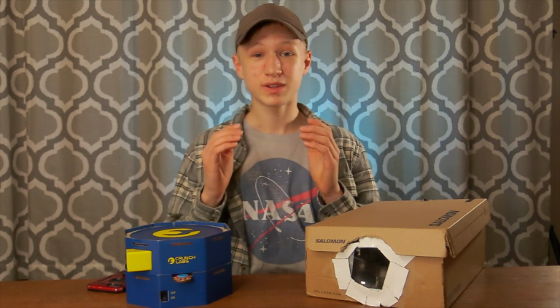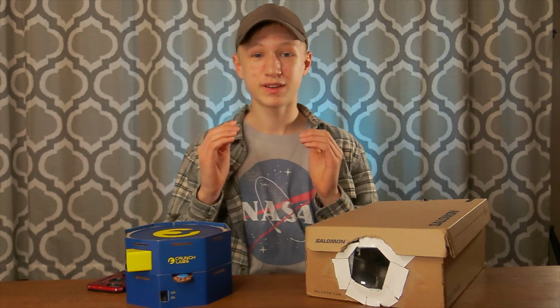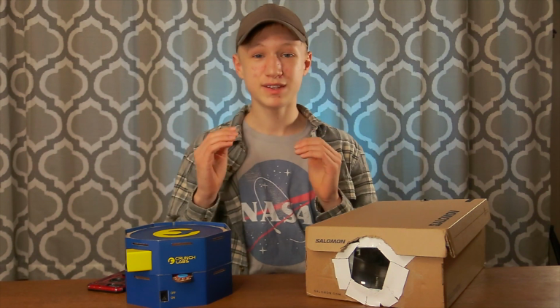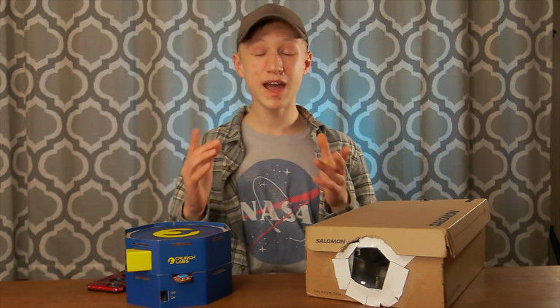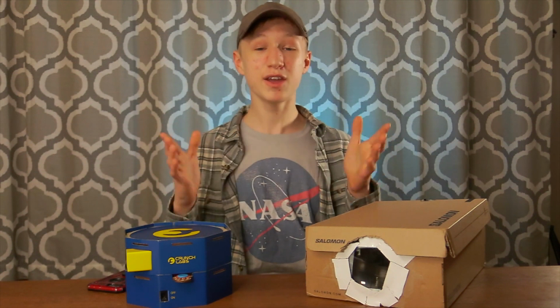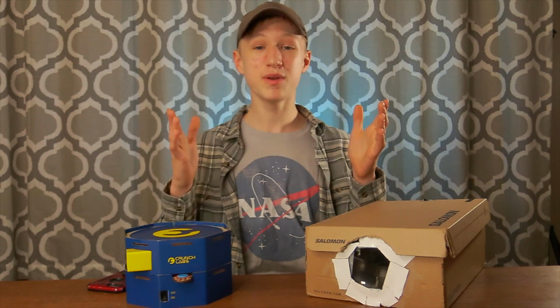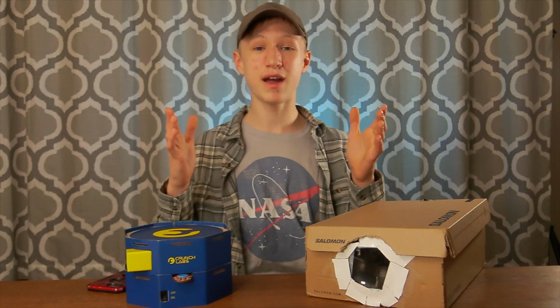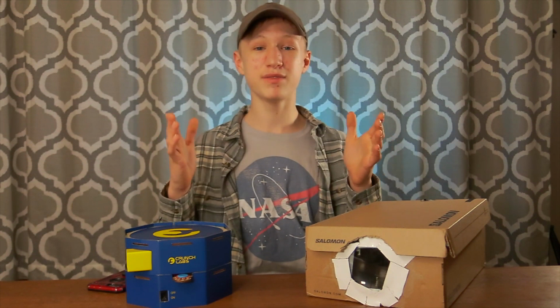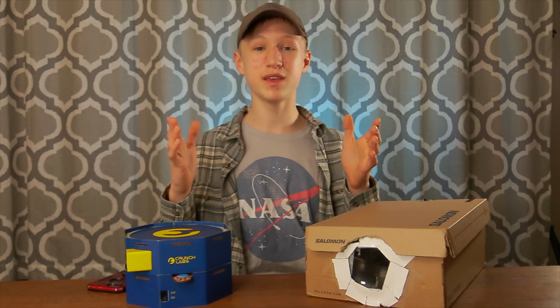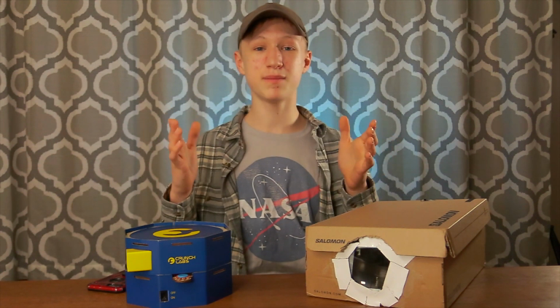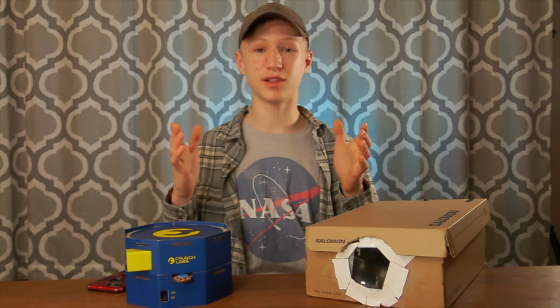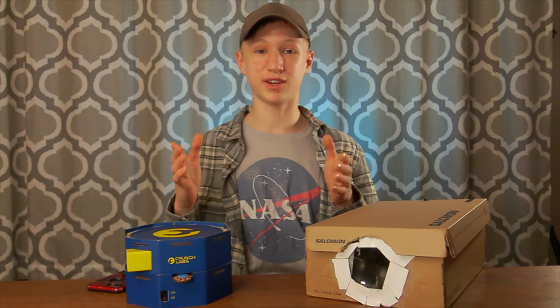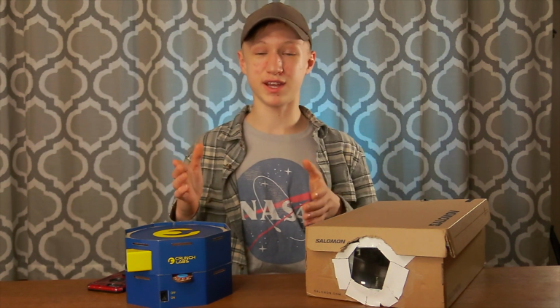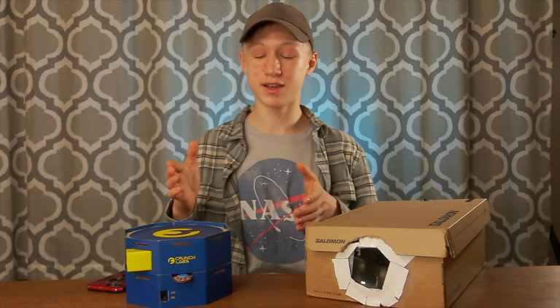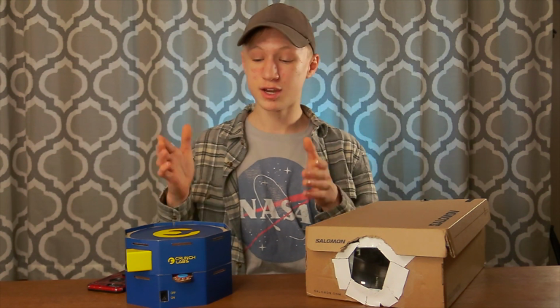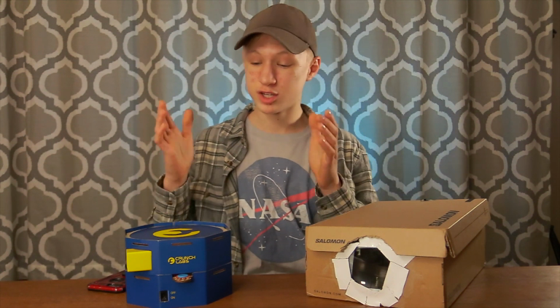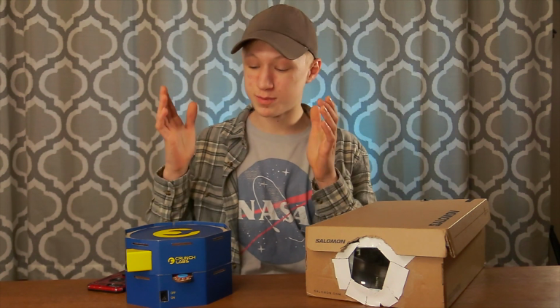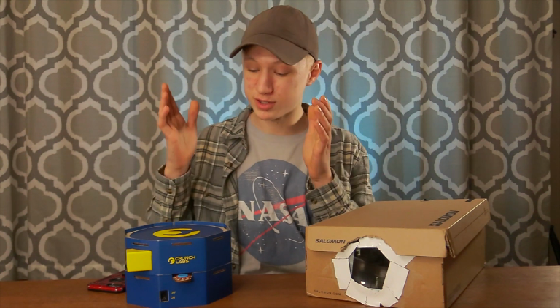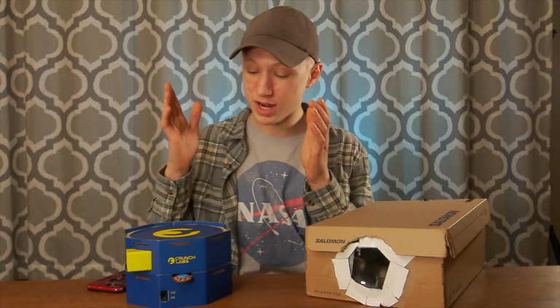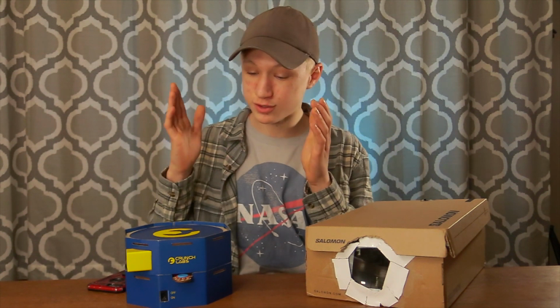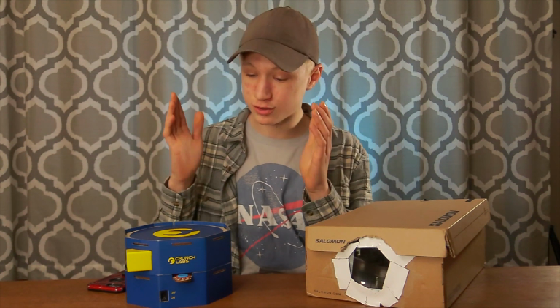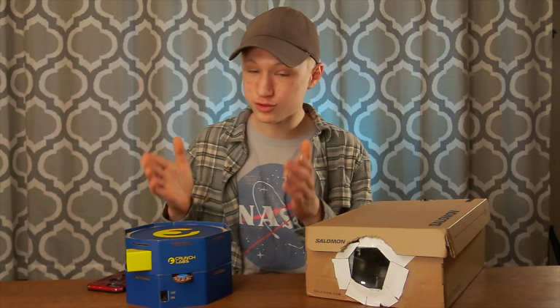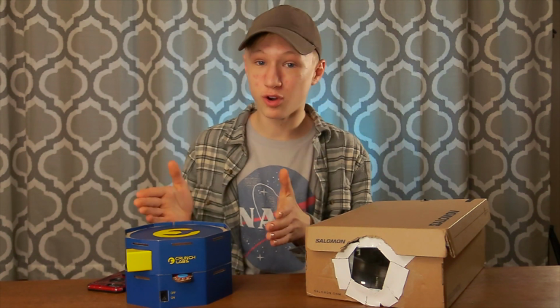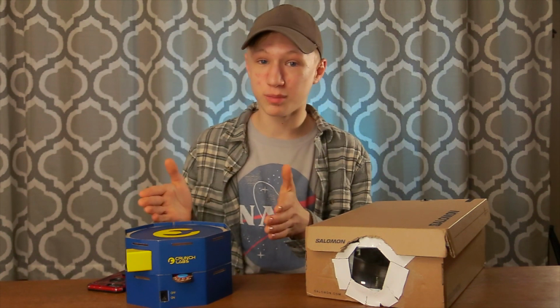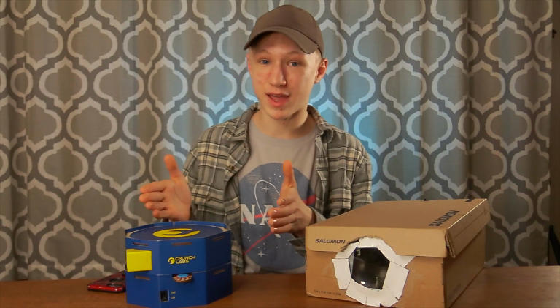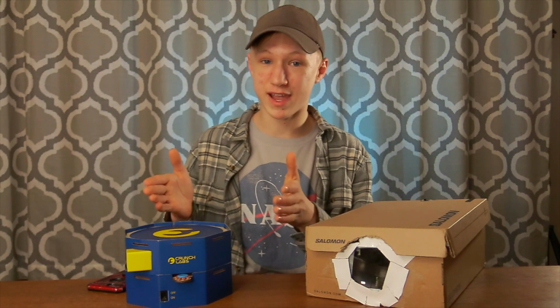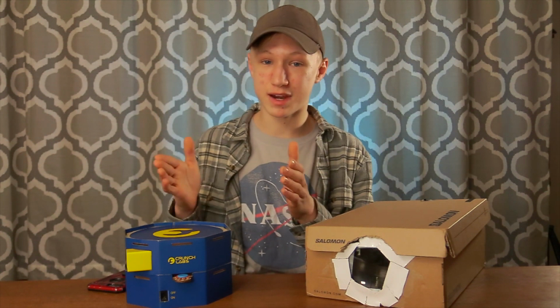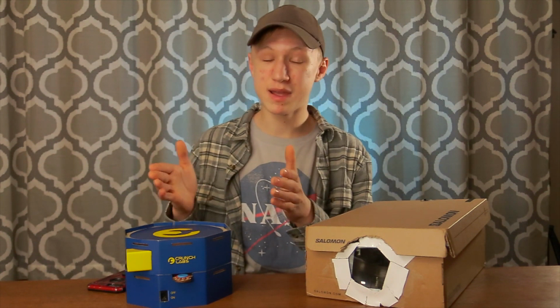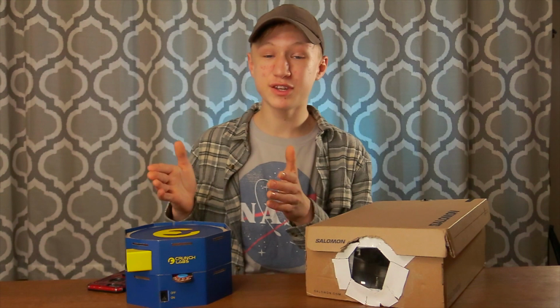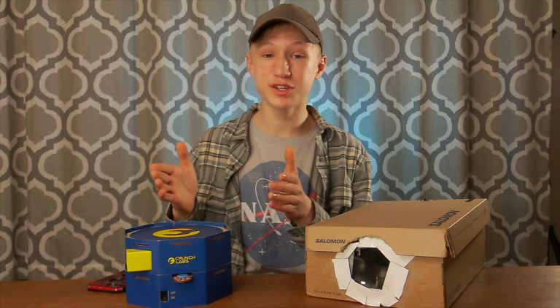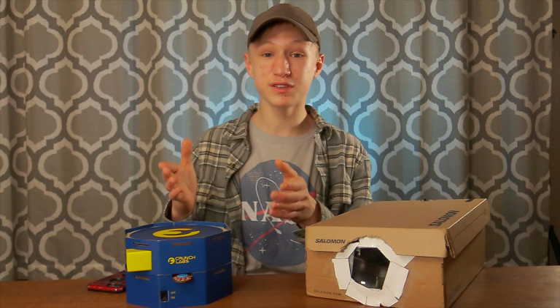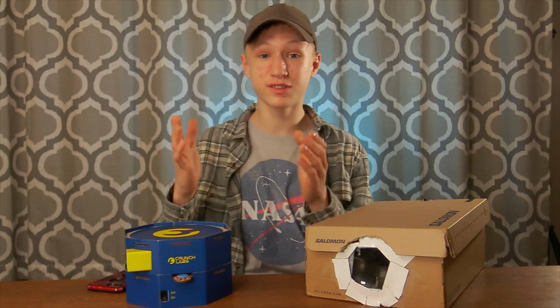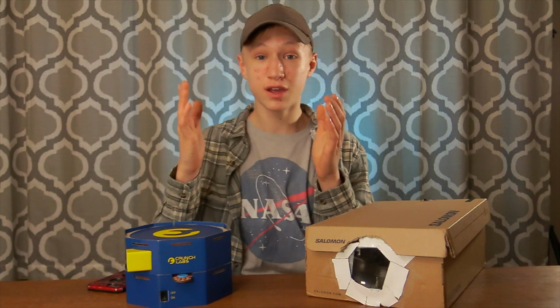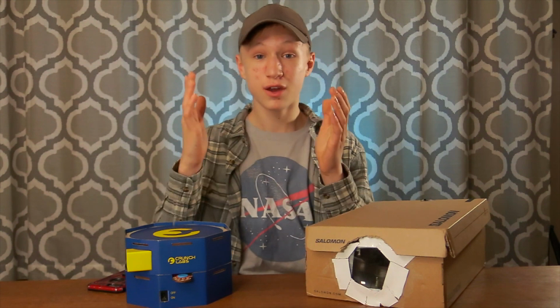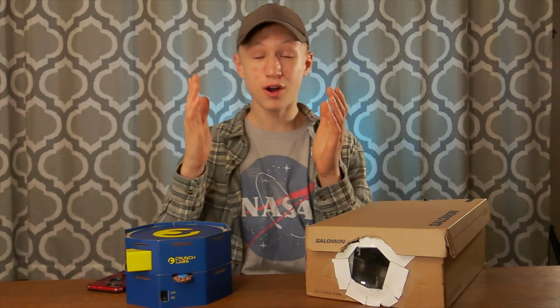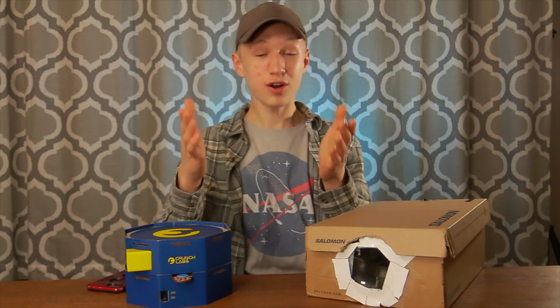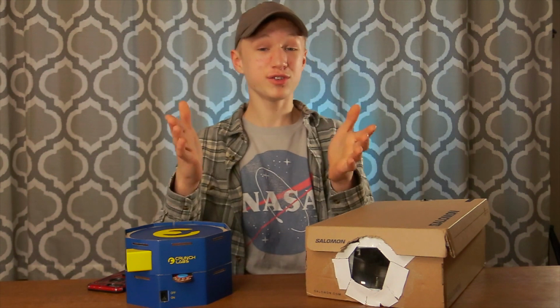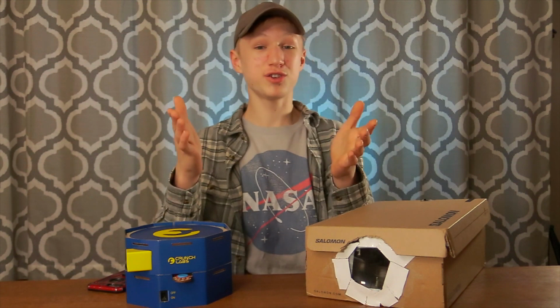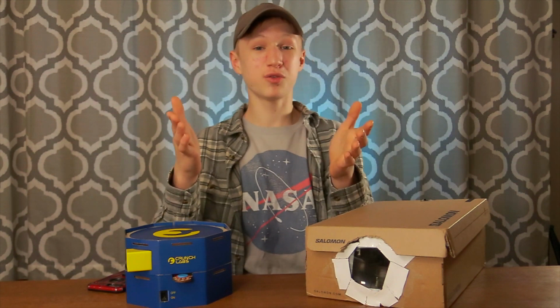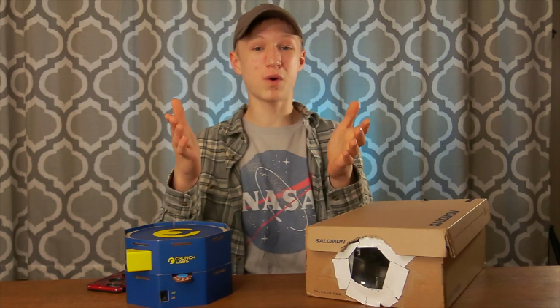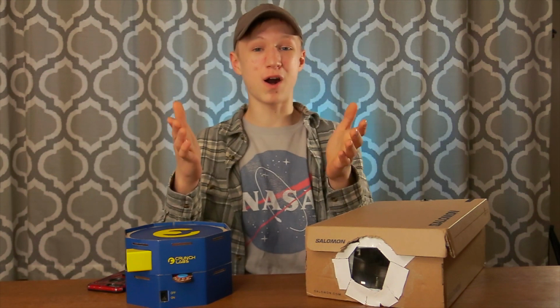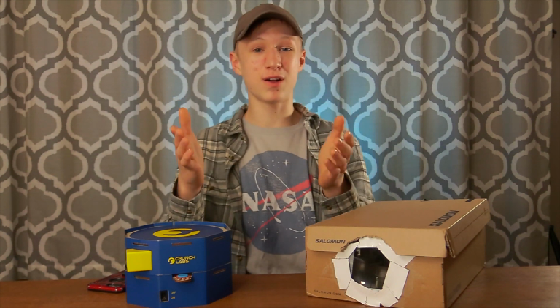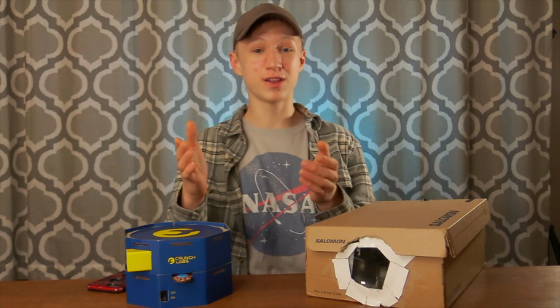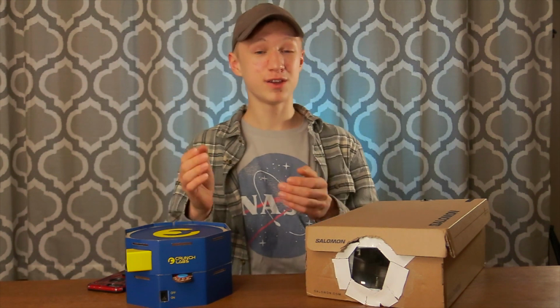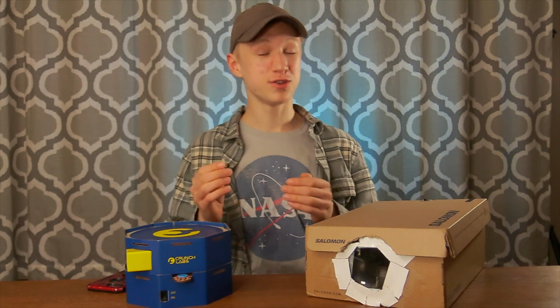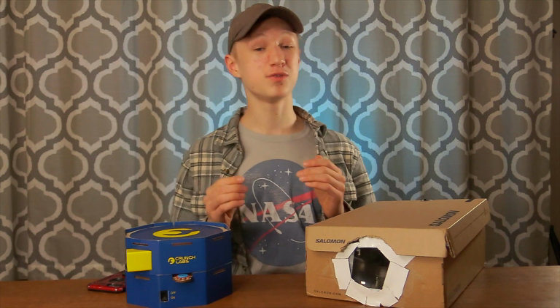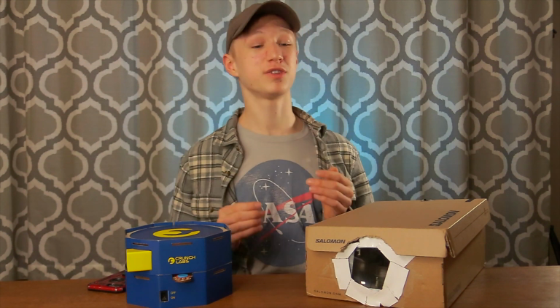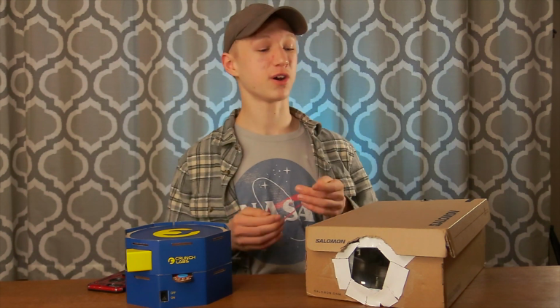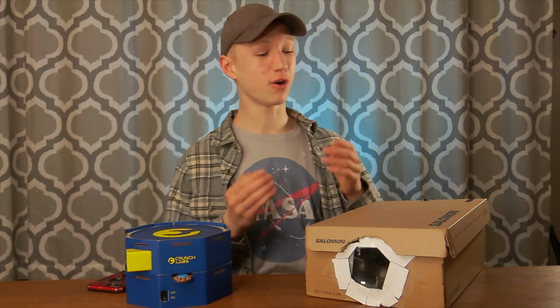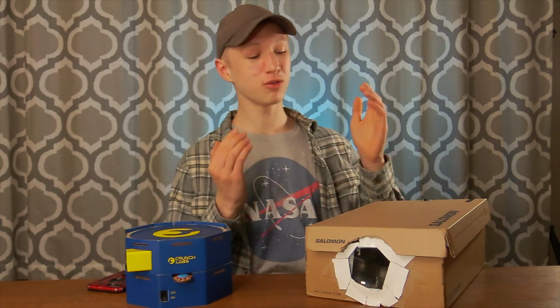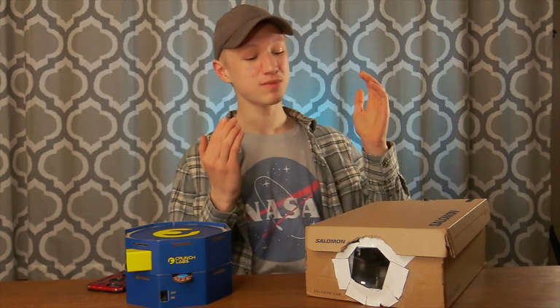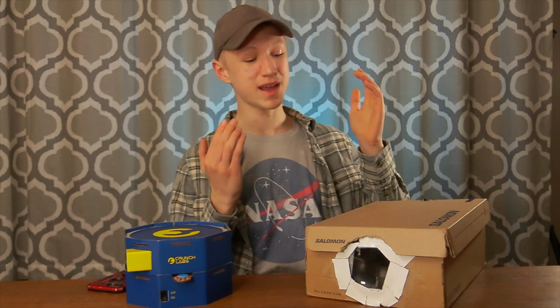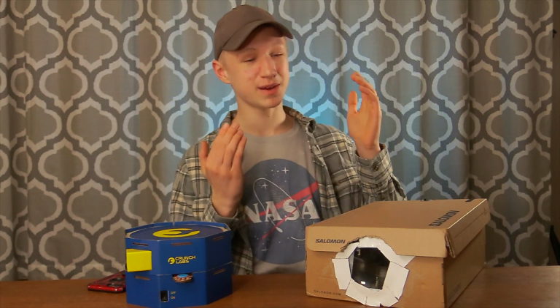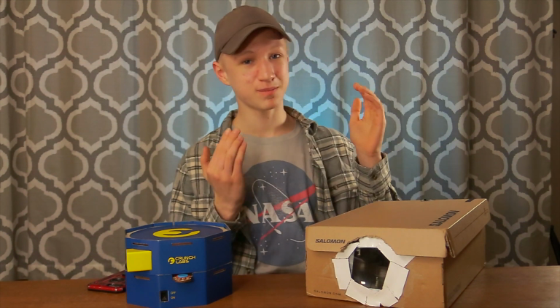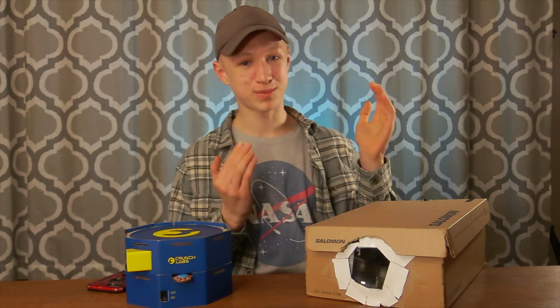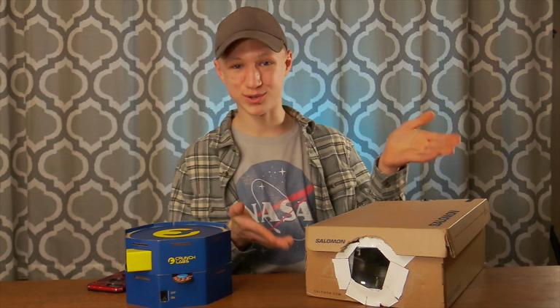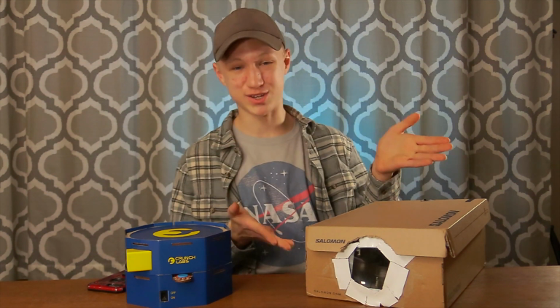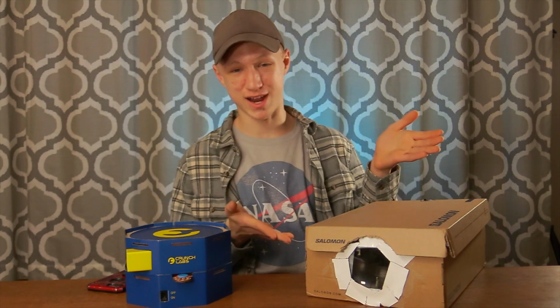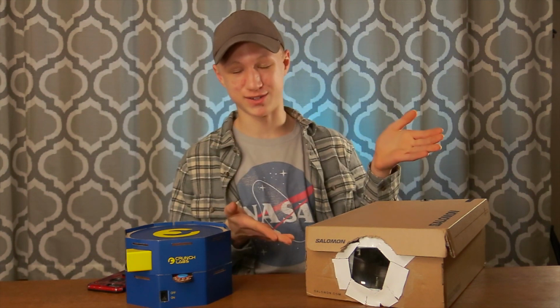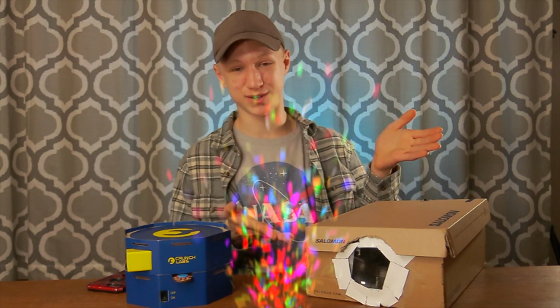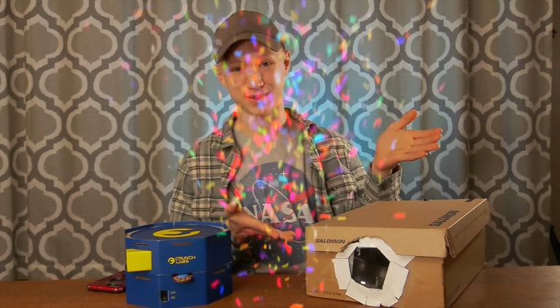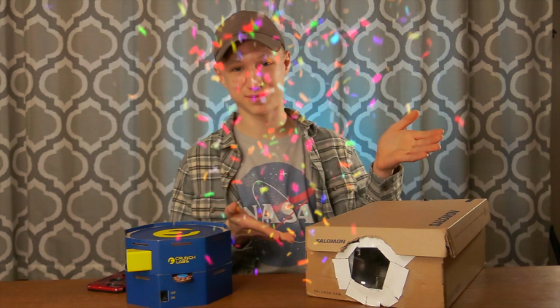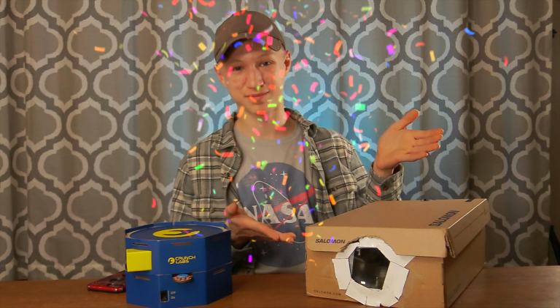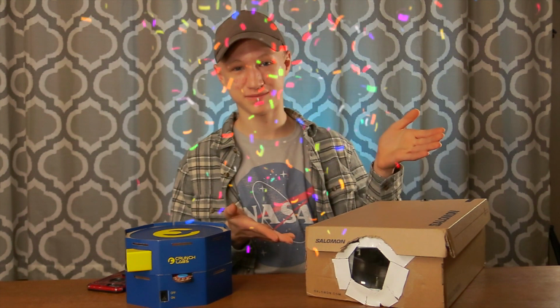Now you have the ability to project your strobe light animations onto your wall using a homemade projector. Yeah!